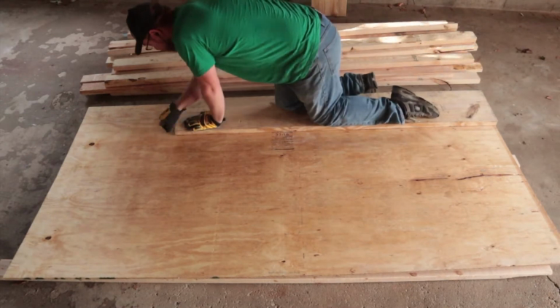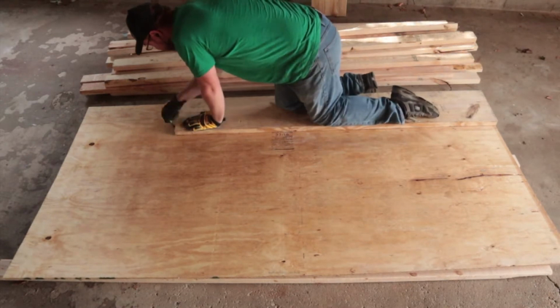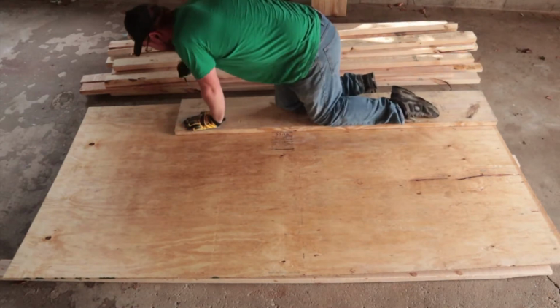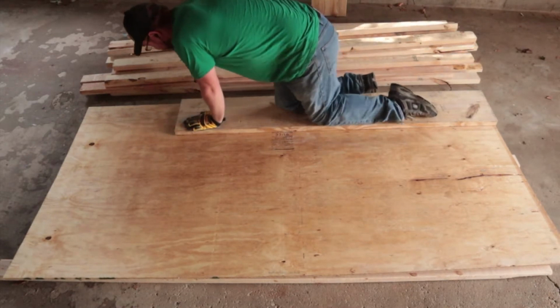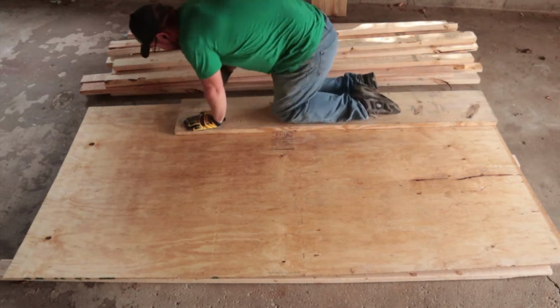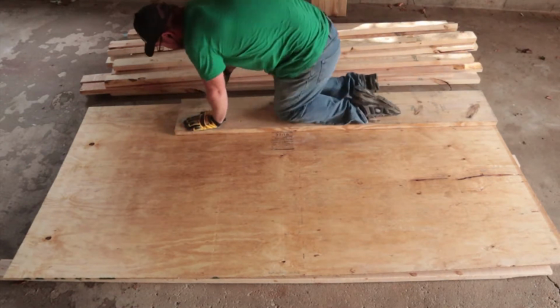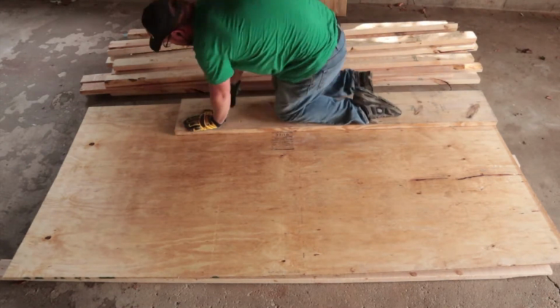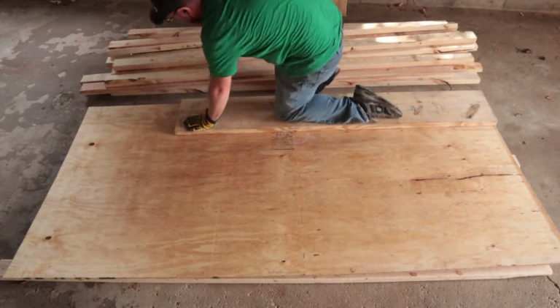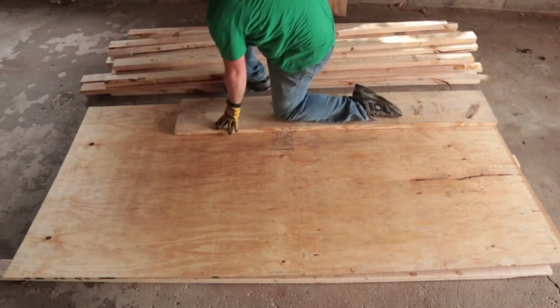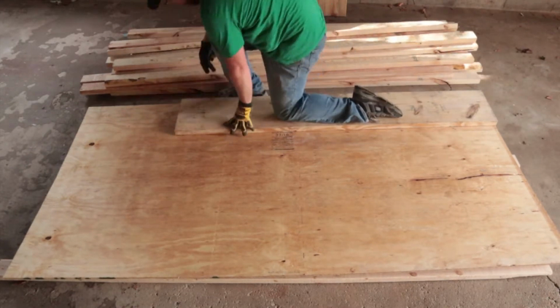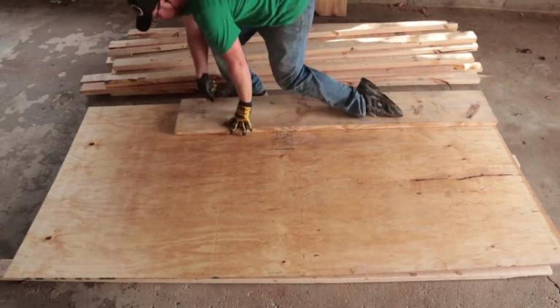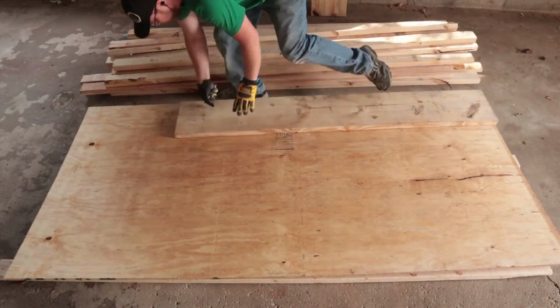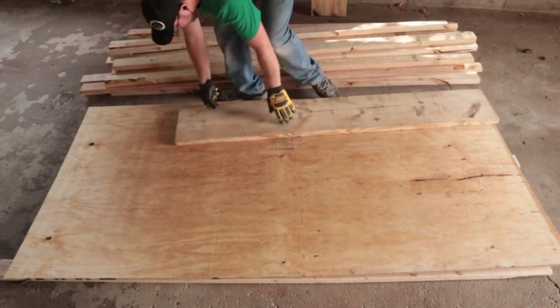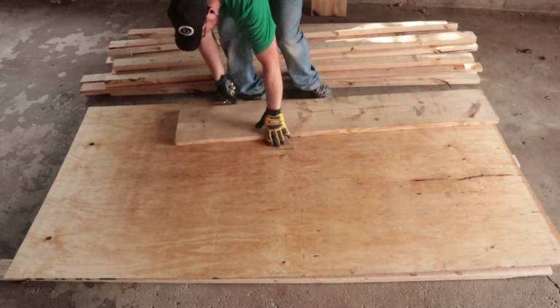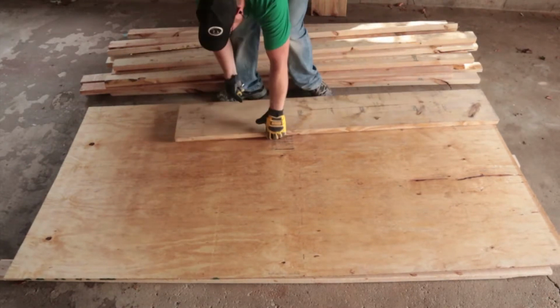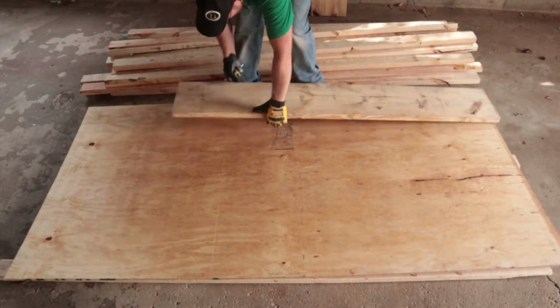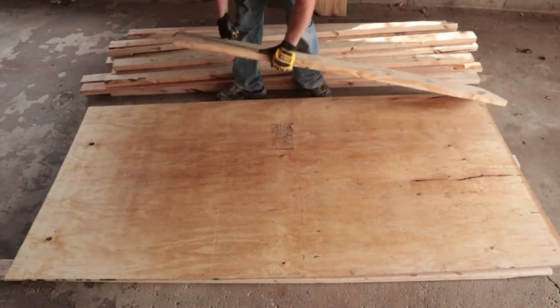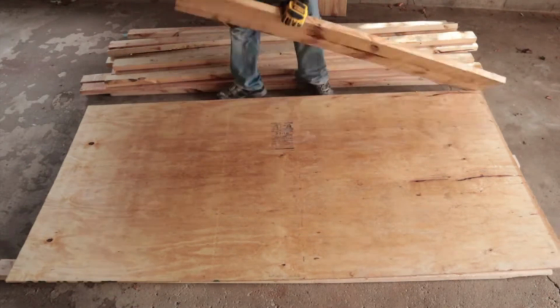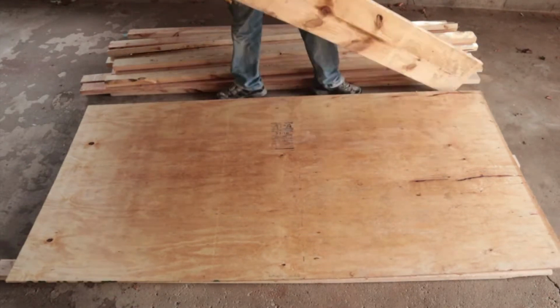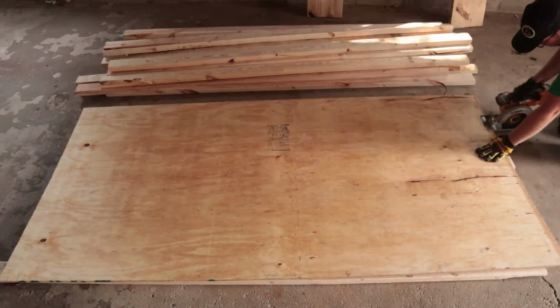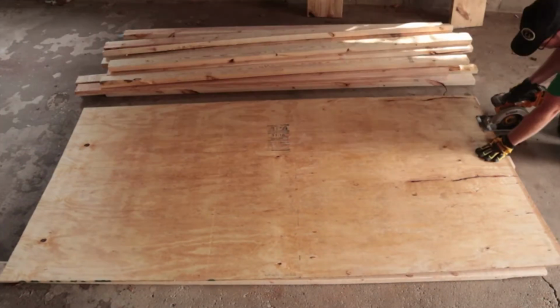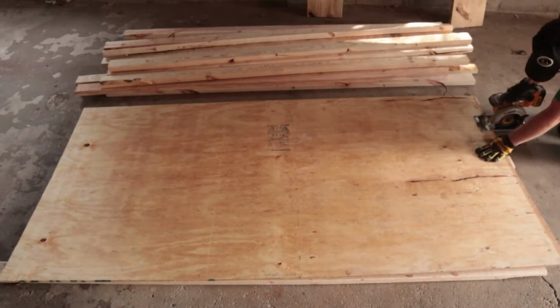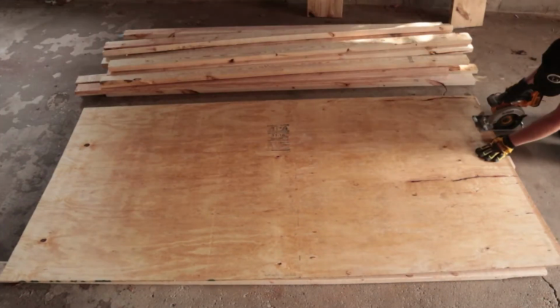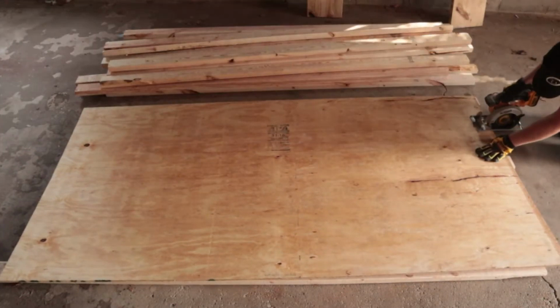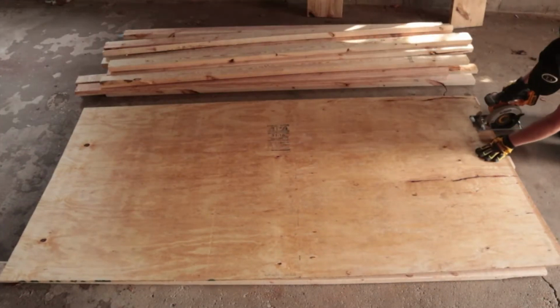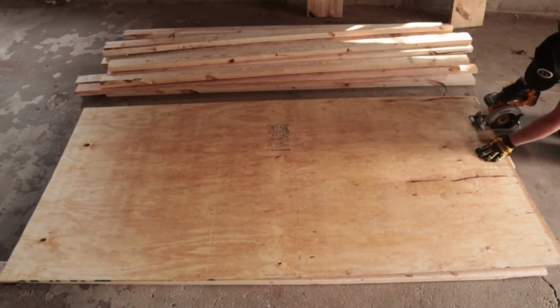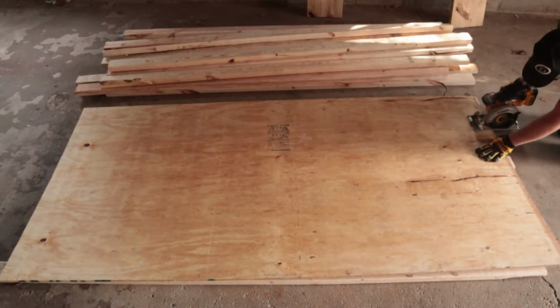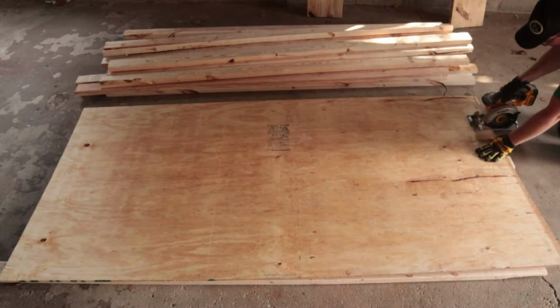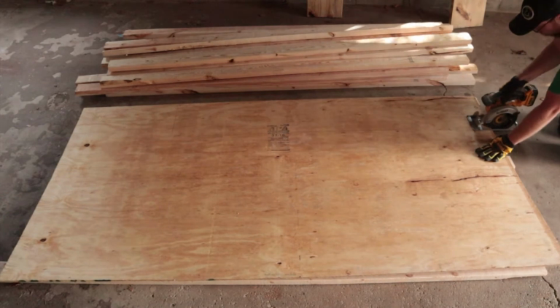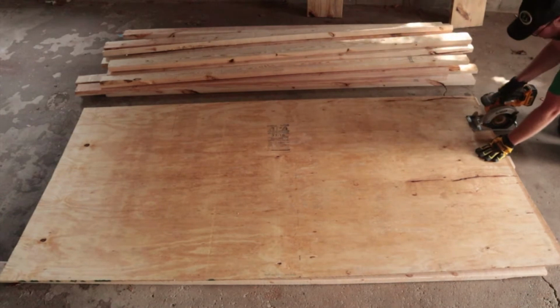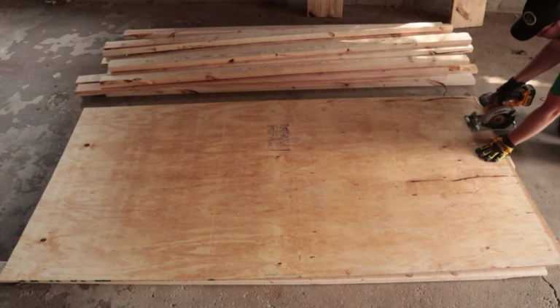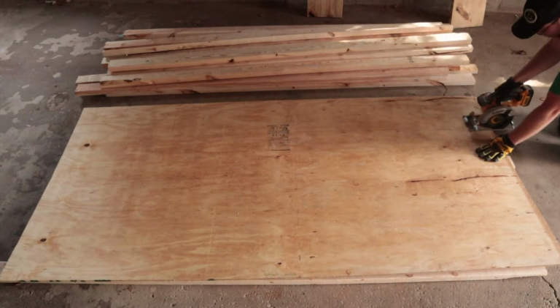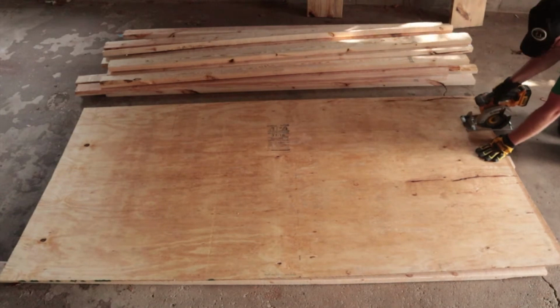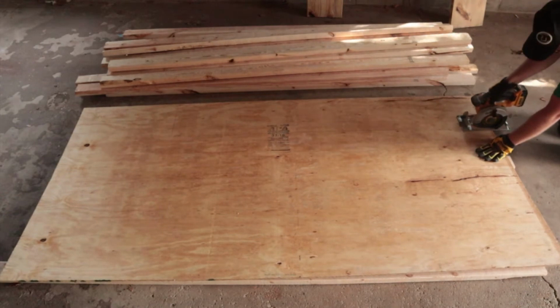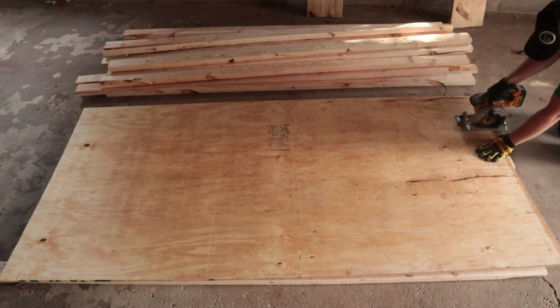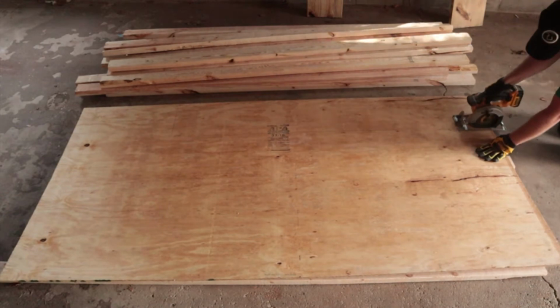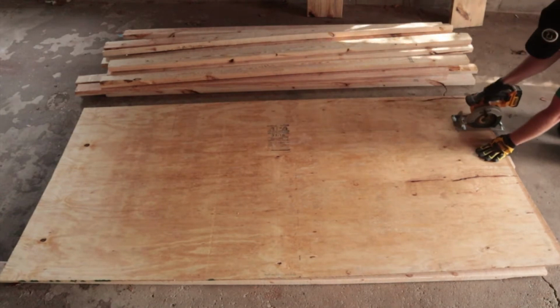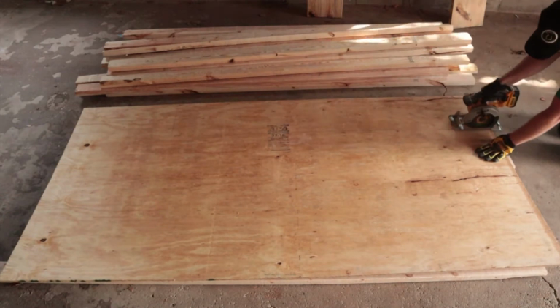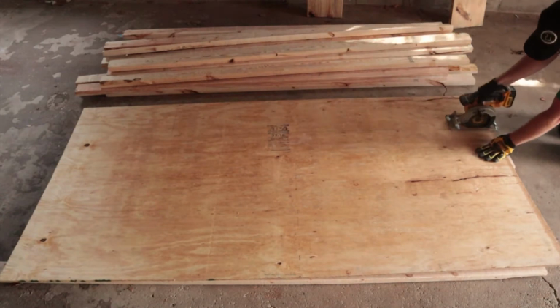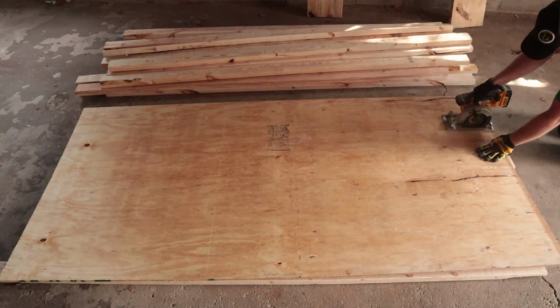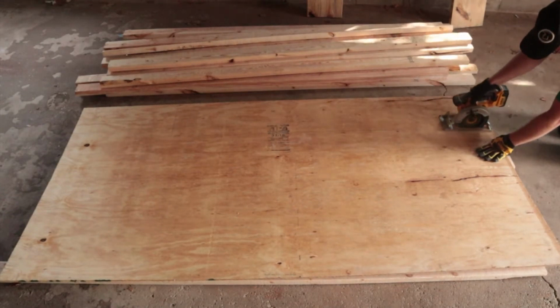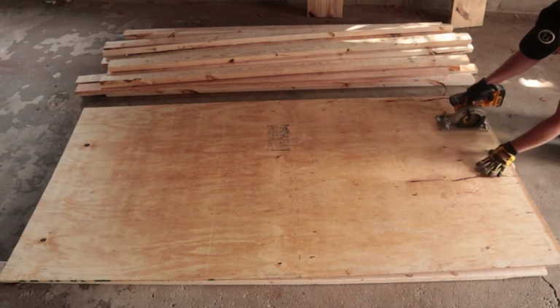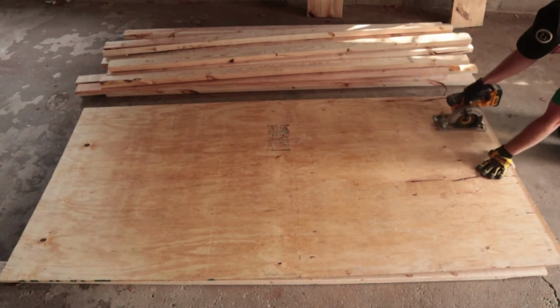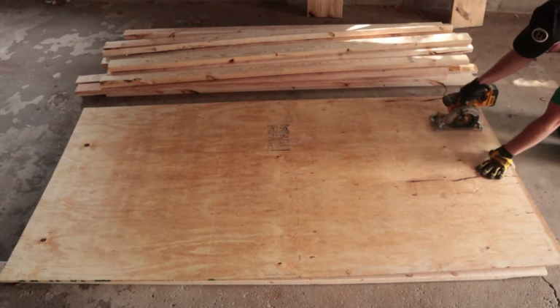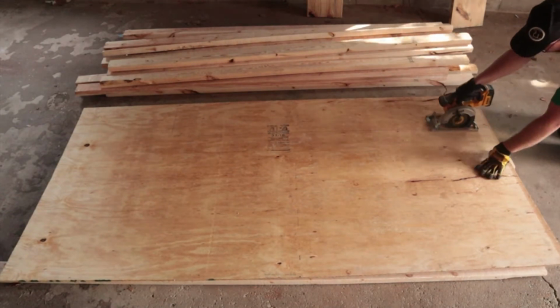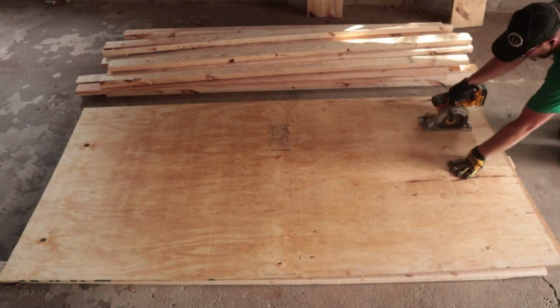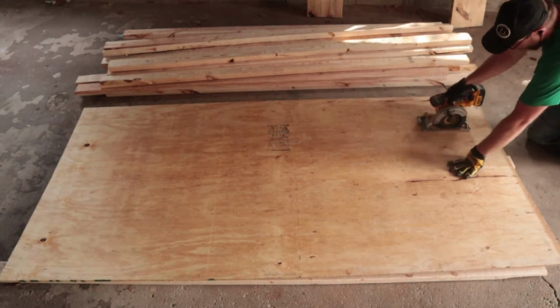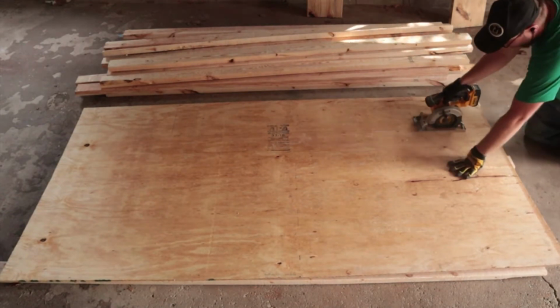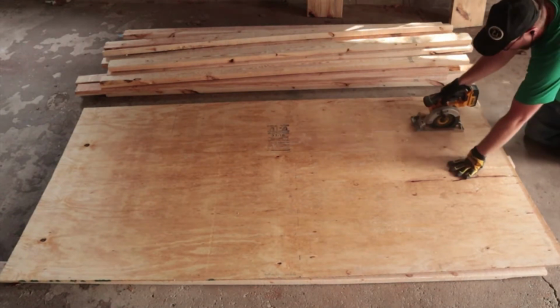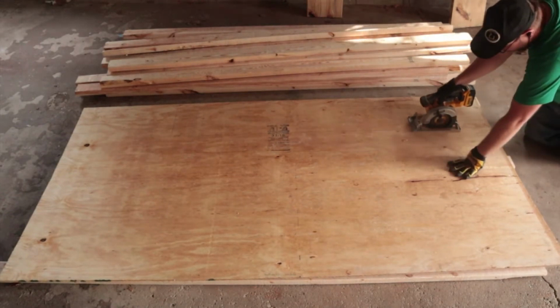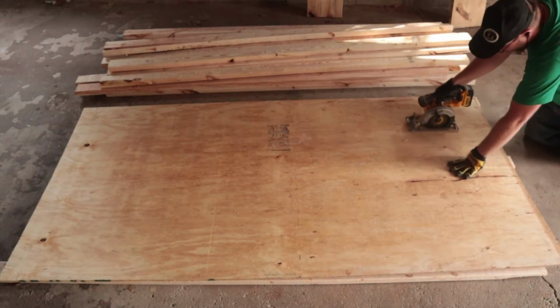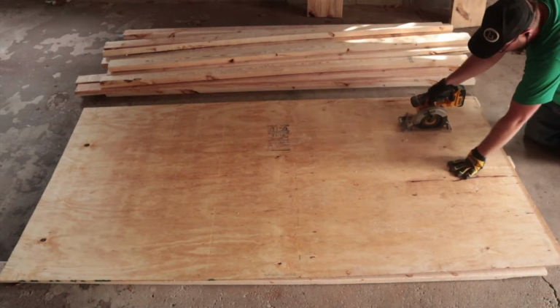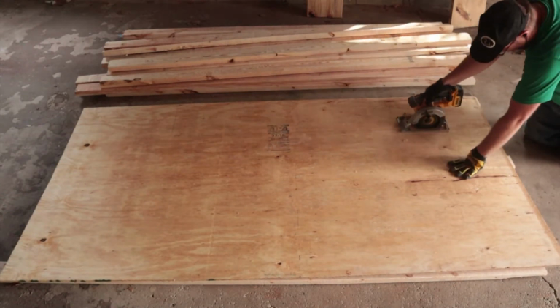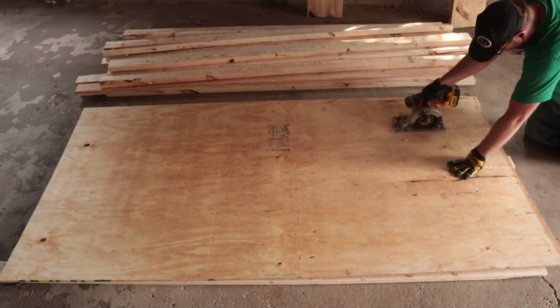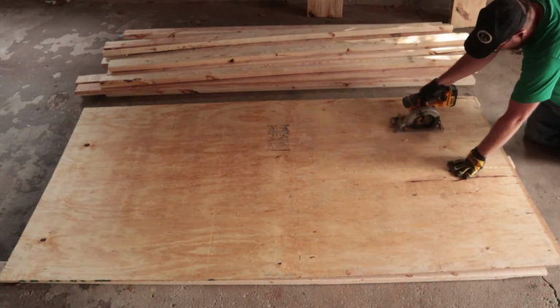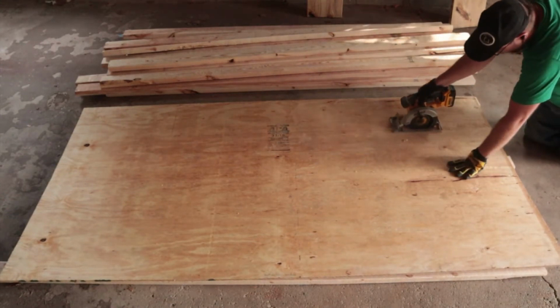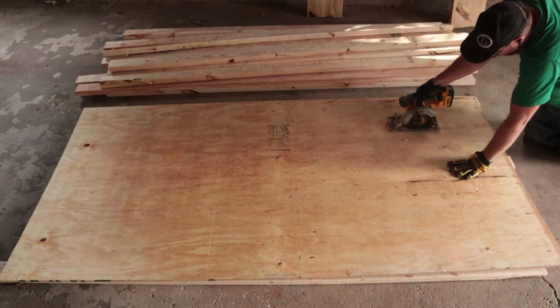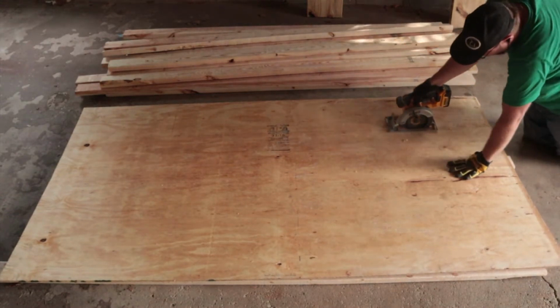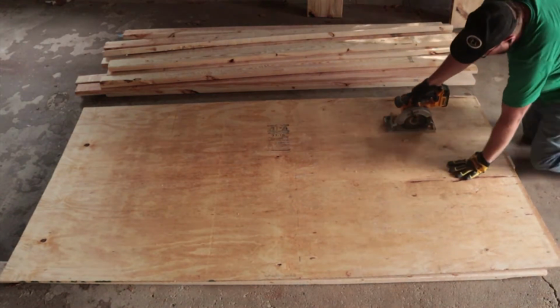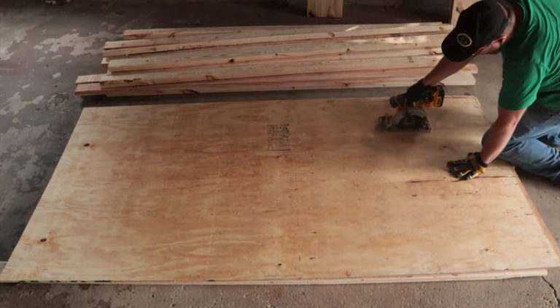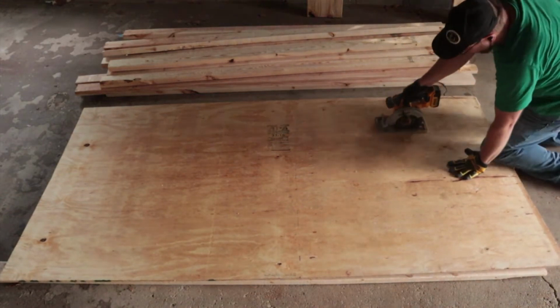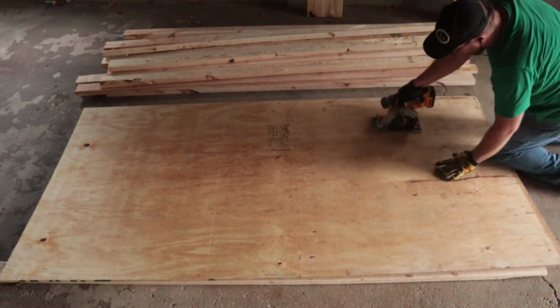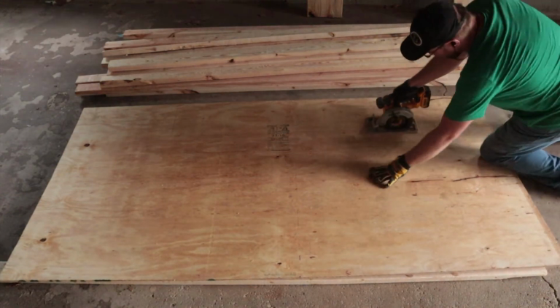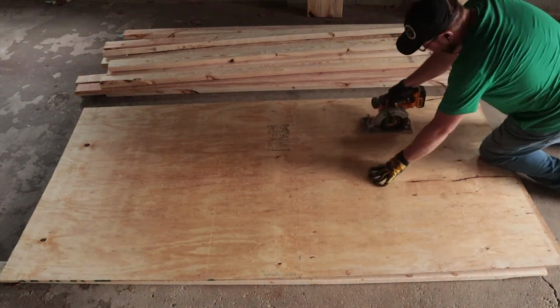What I have over here is two six-foot sections of two by twelve, along with a half-inch sheet of plywood.